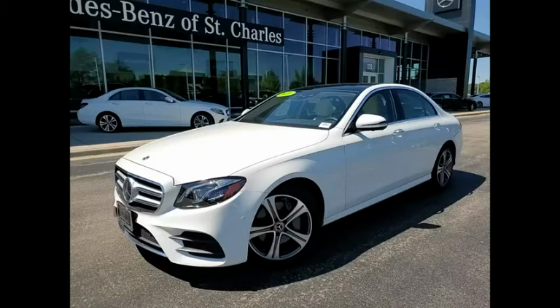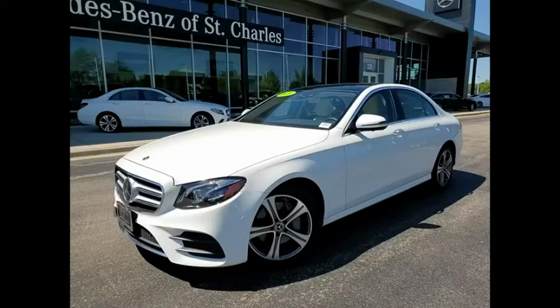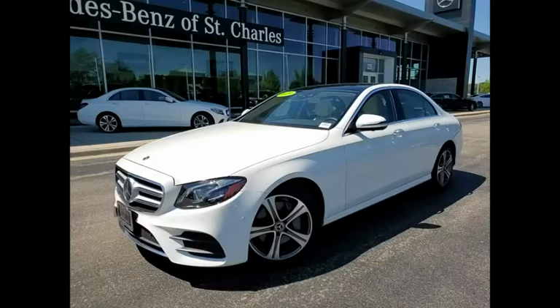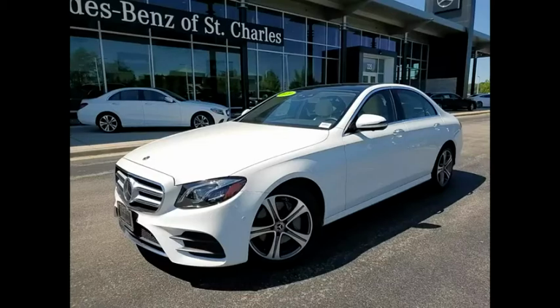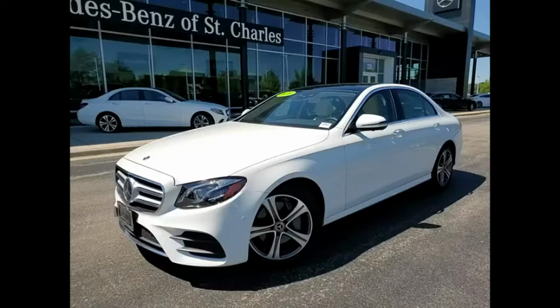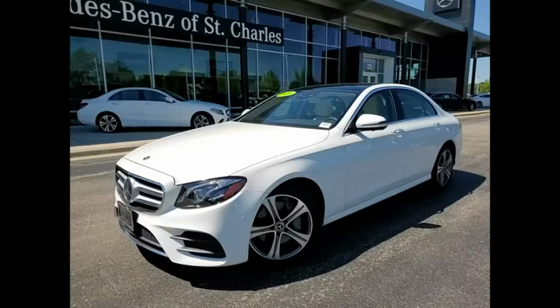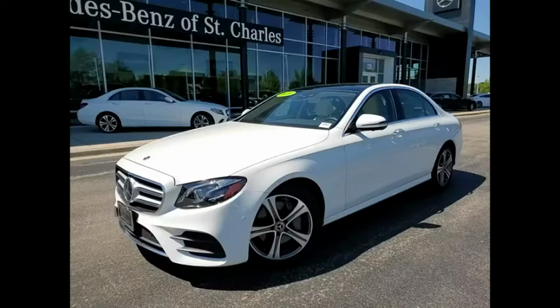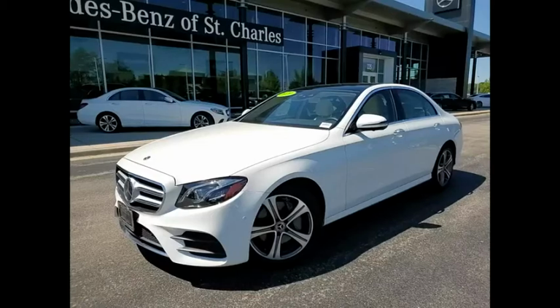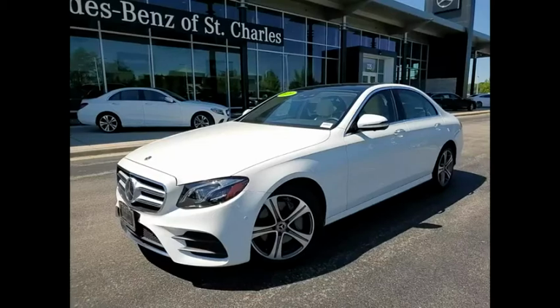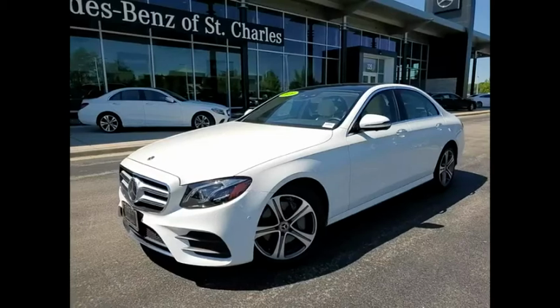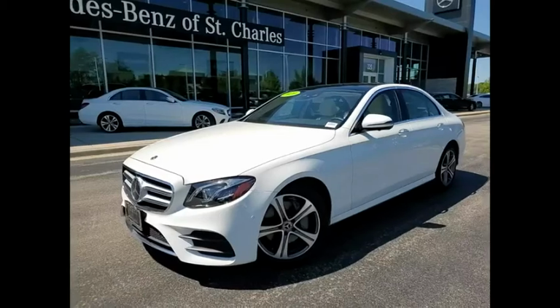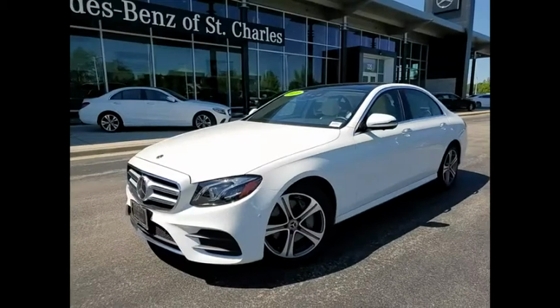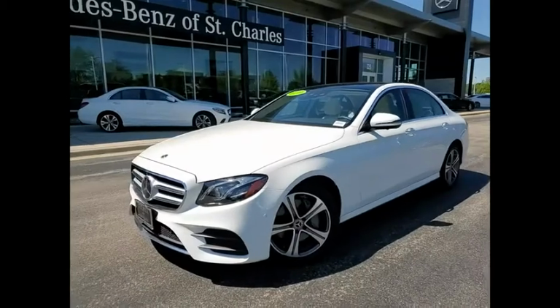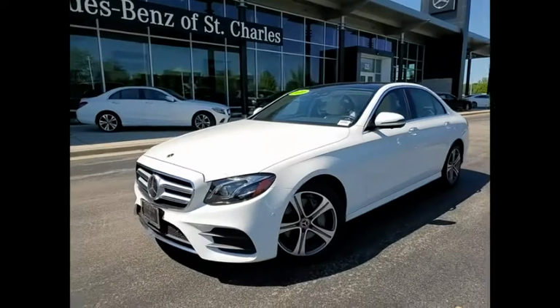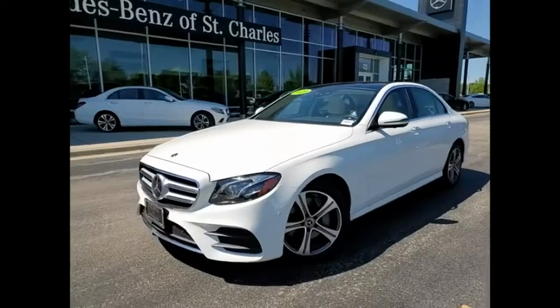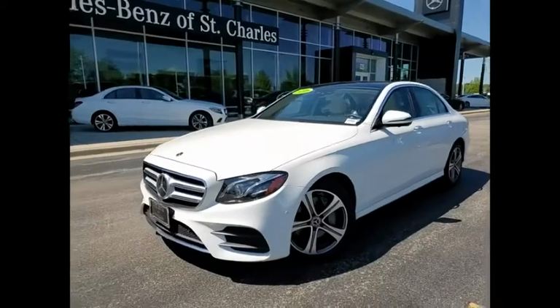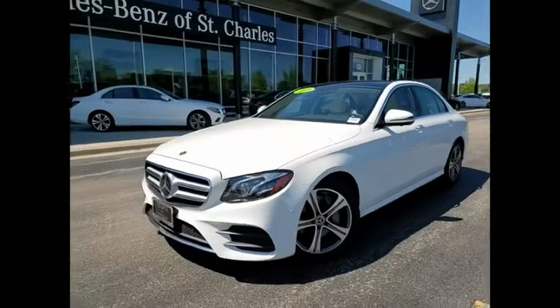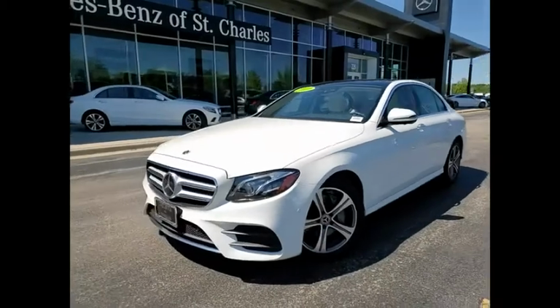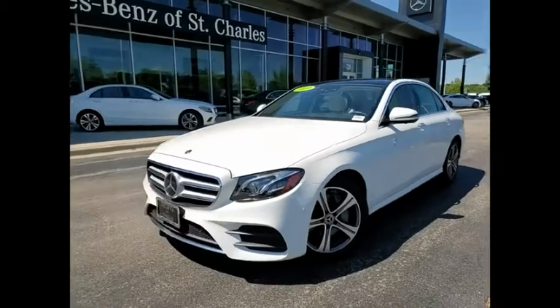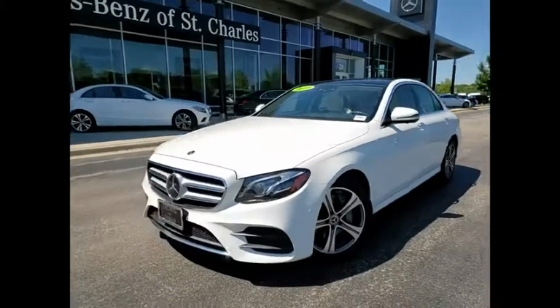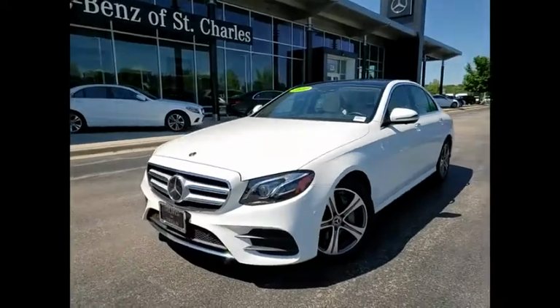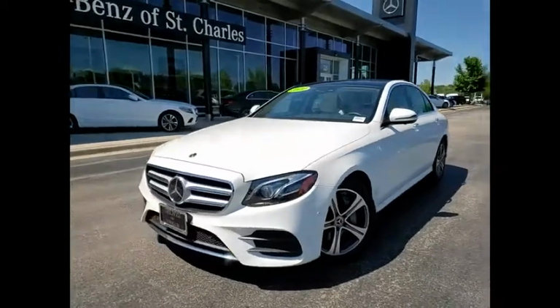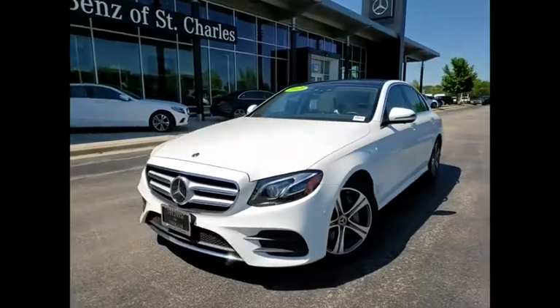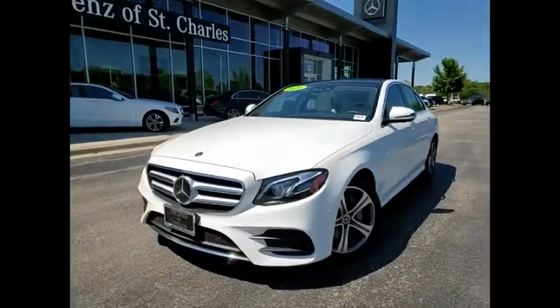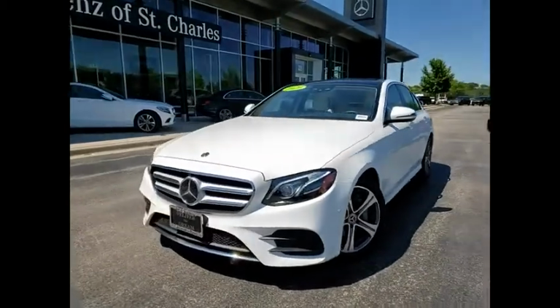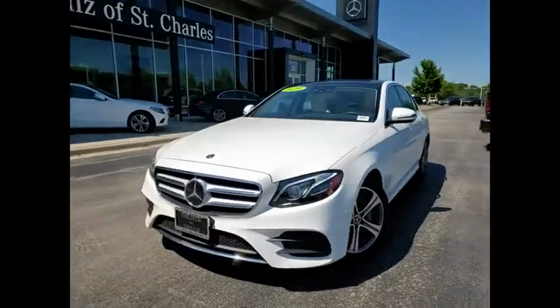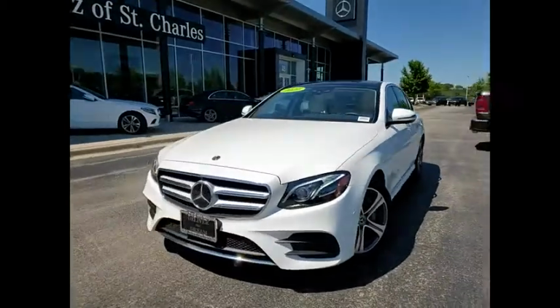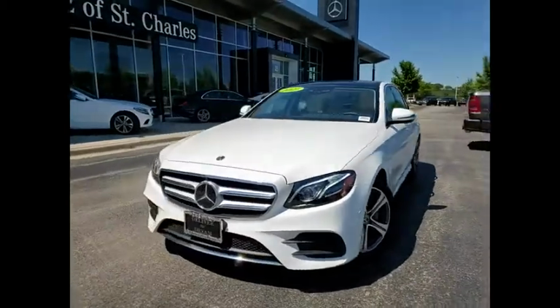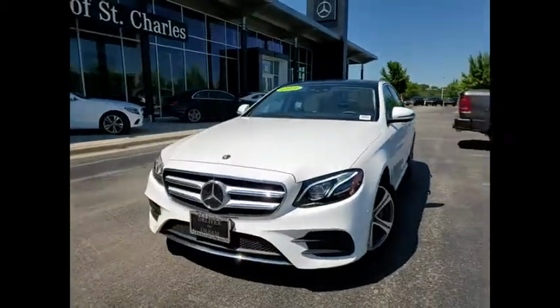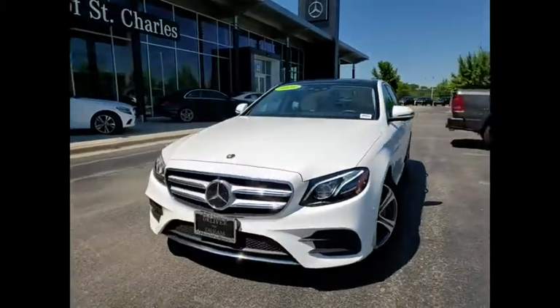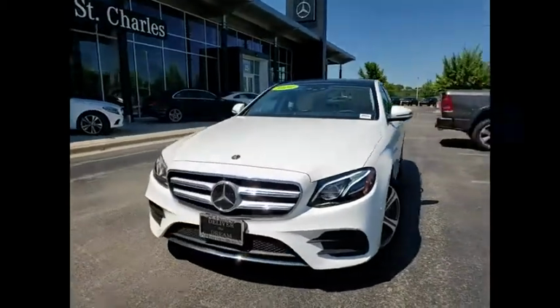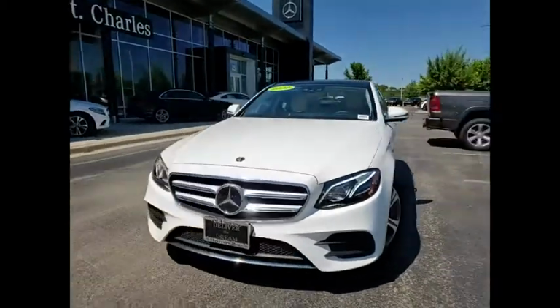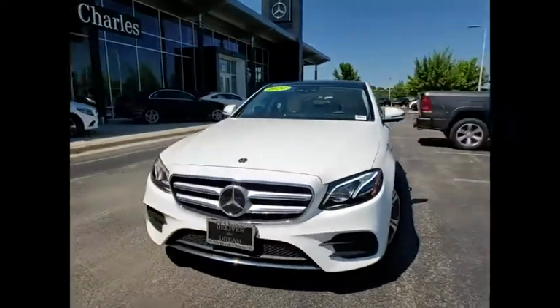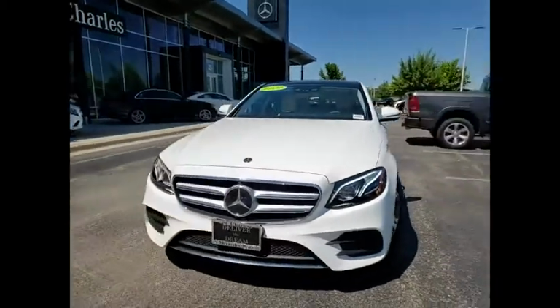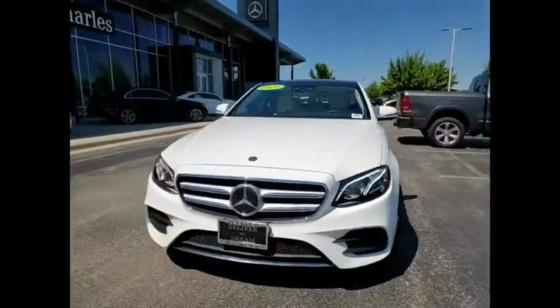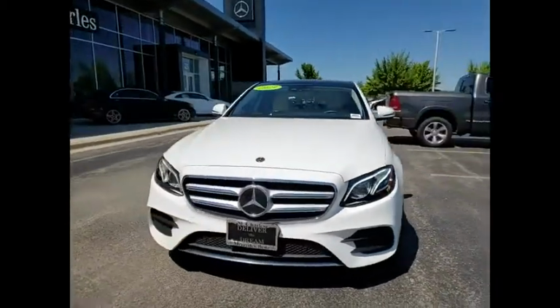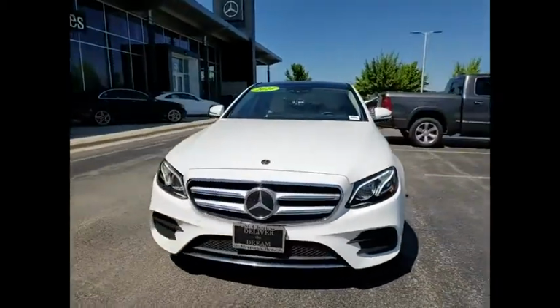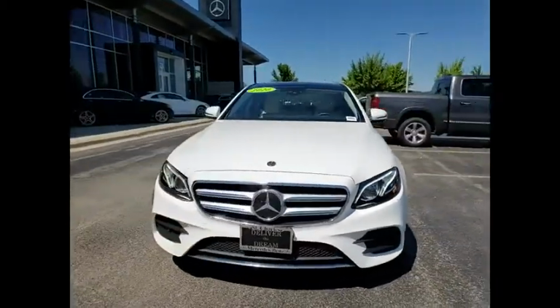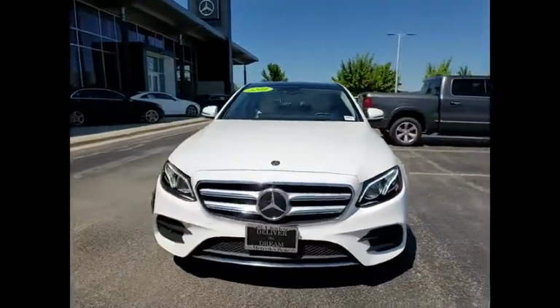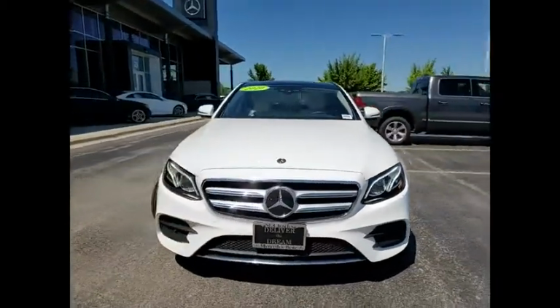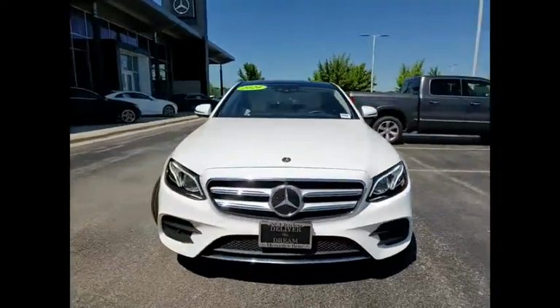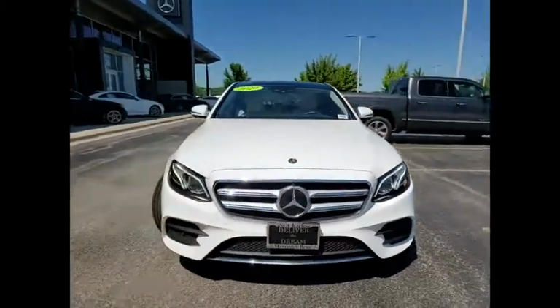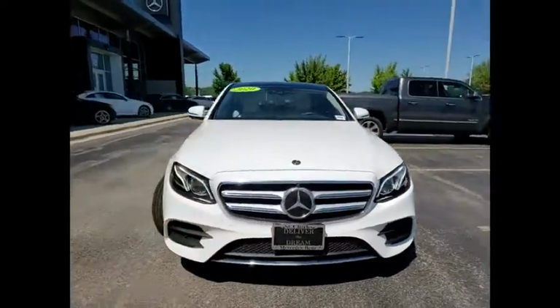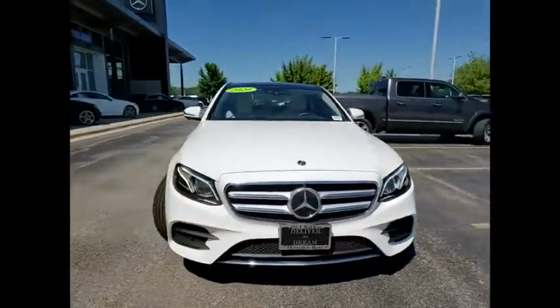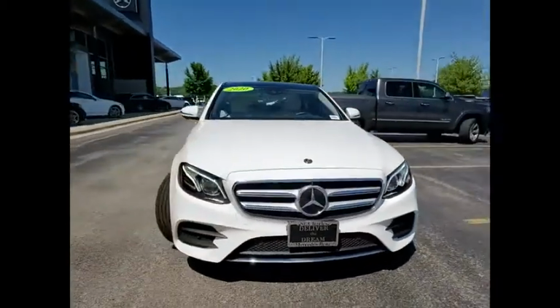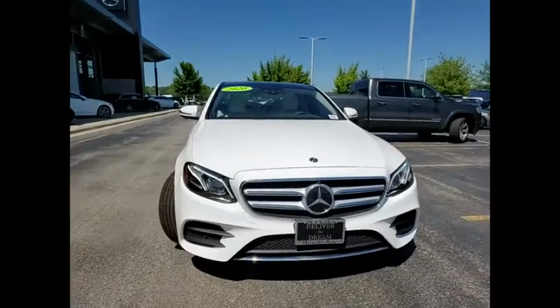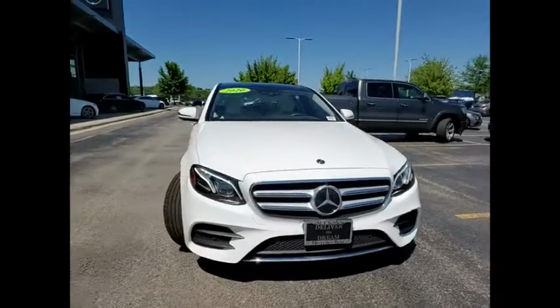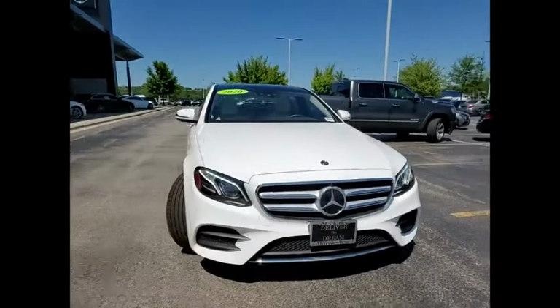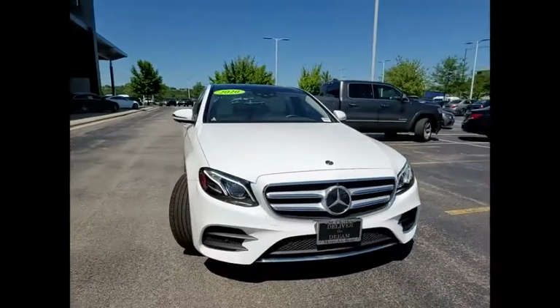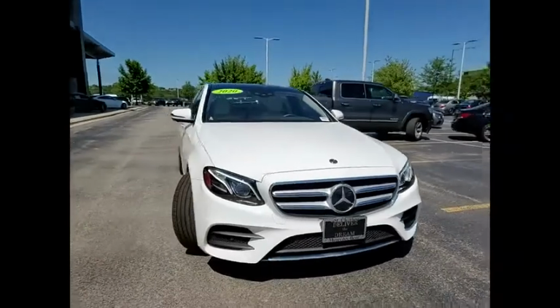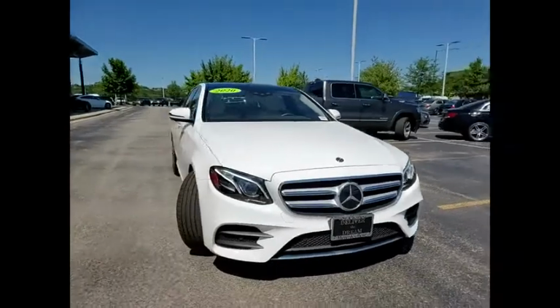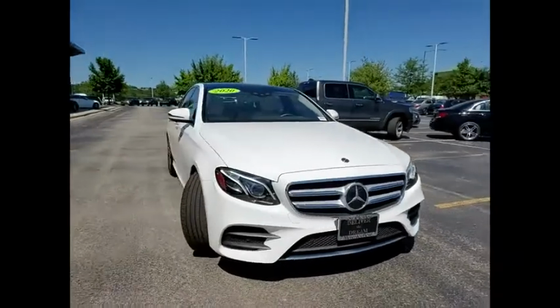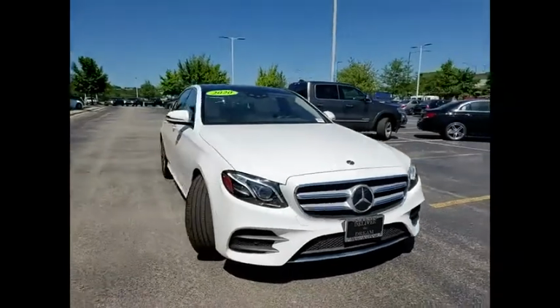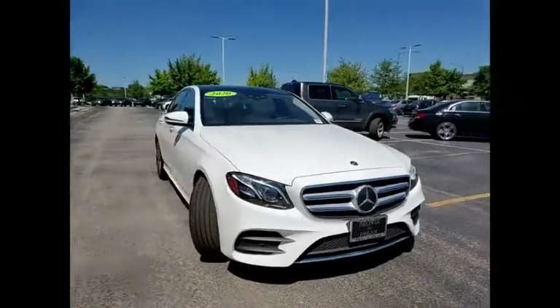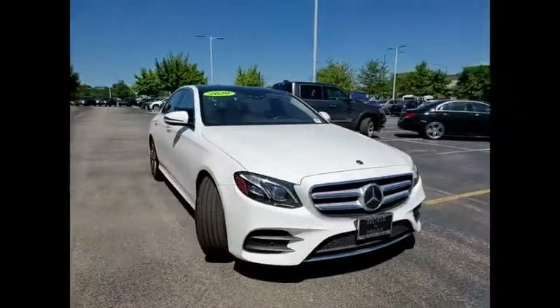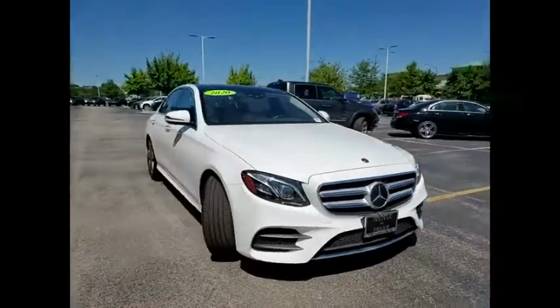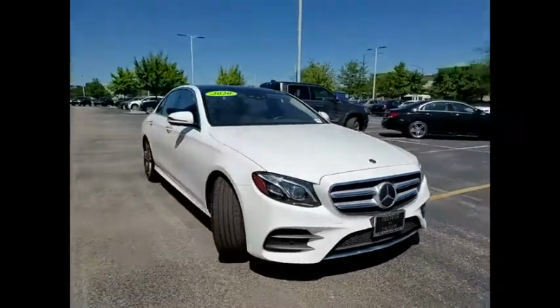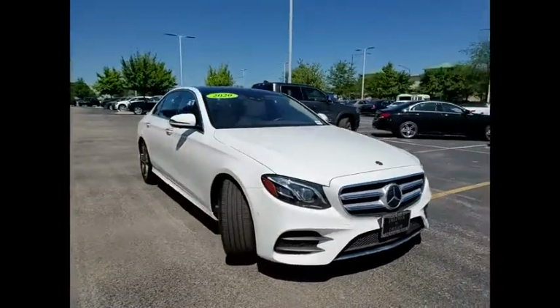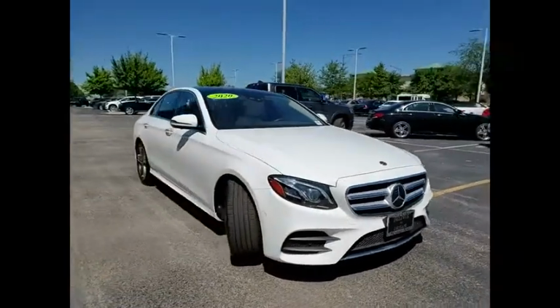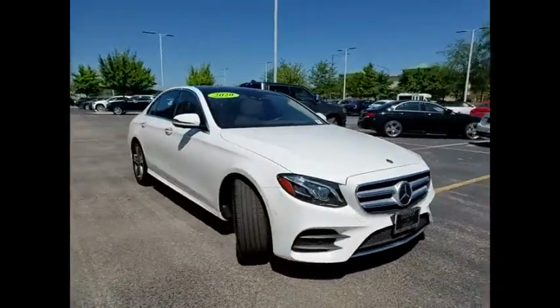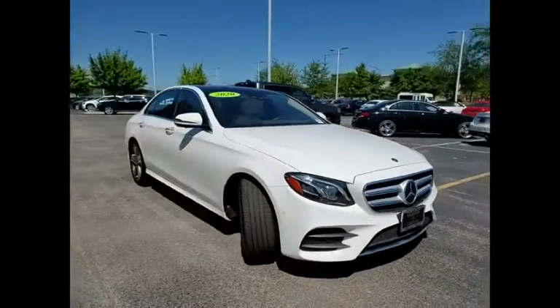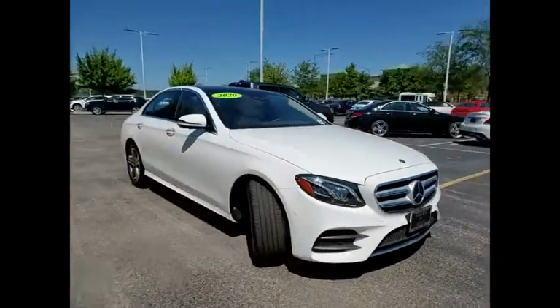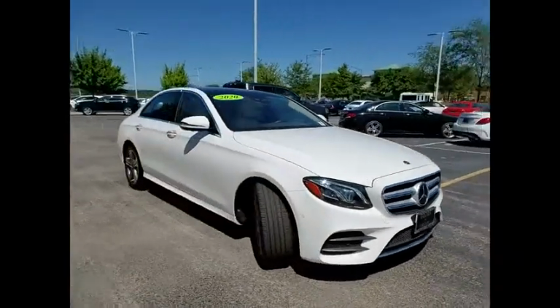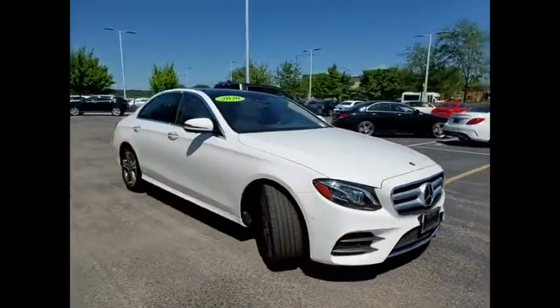Stop by and take a look at the 2020 E-Class. Some predict the future — we prefer to build it.